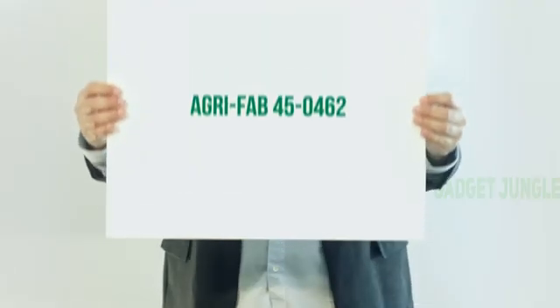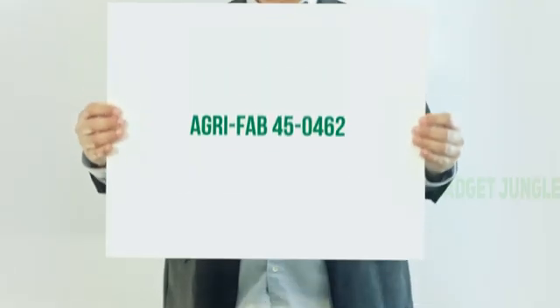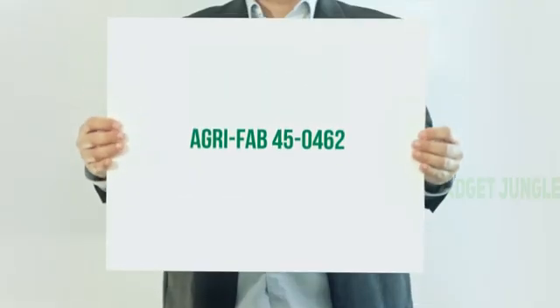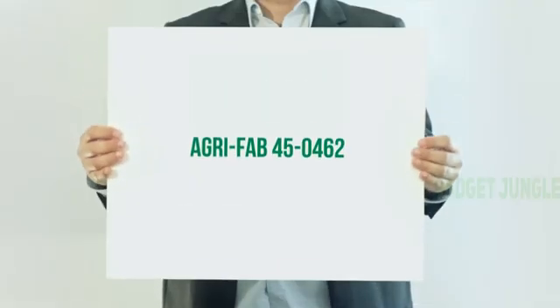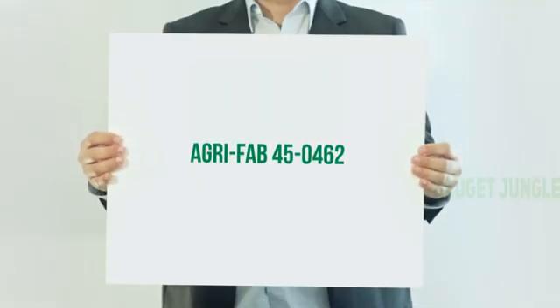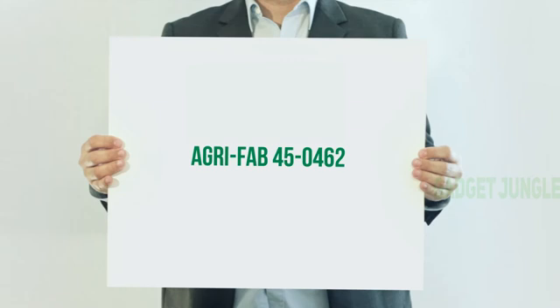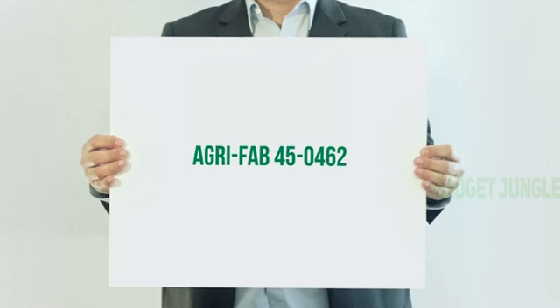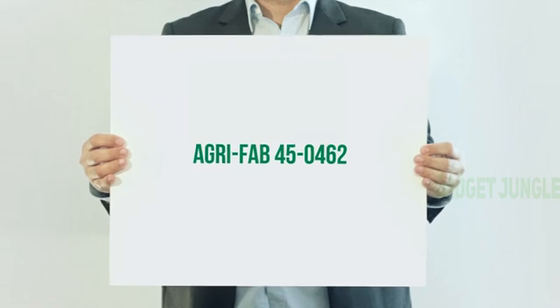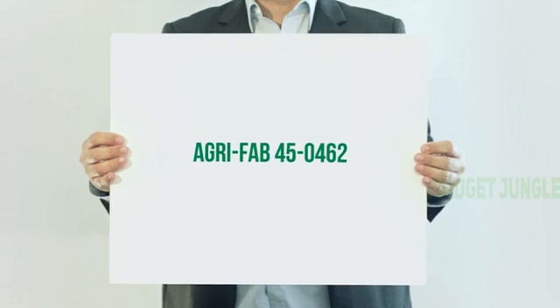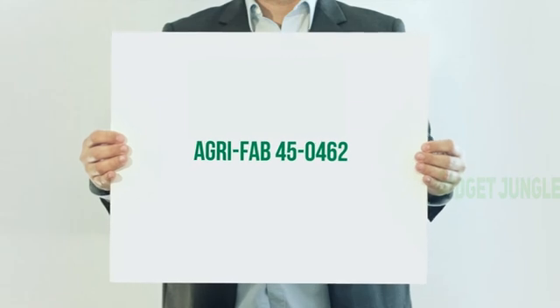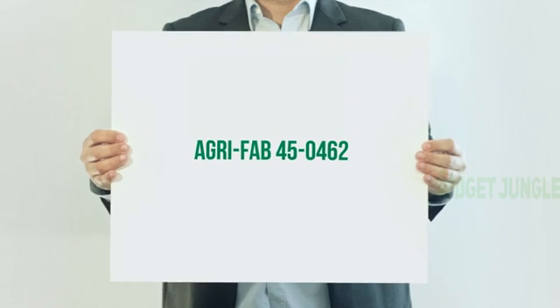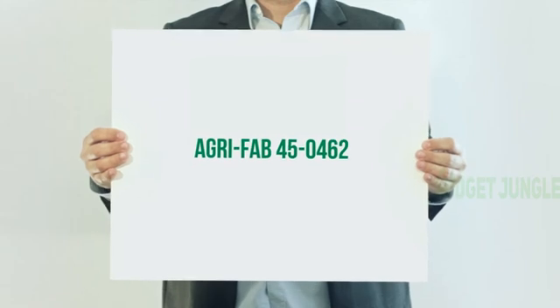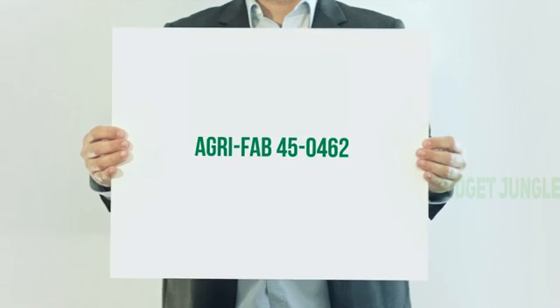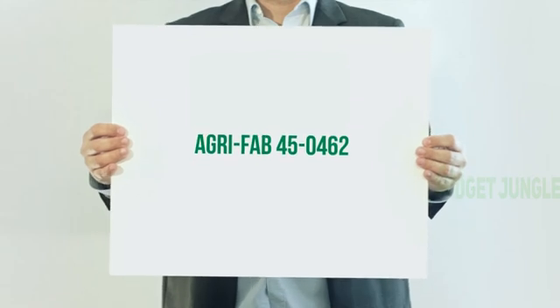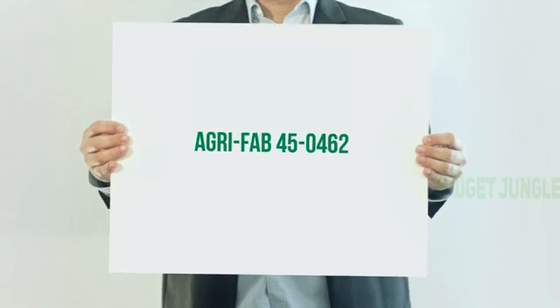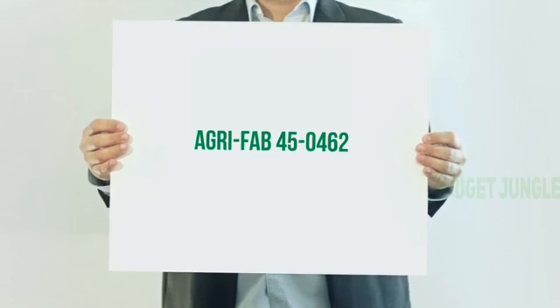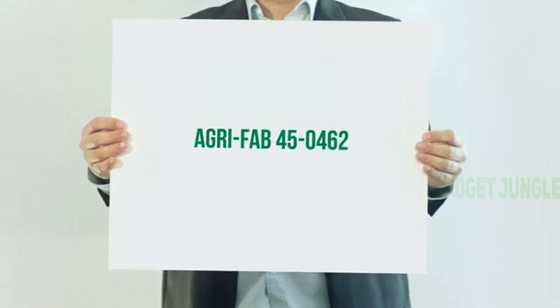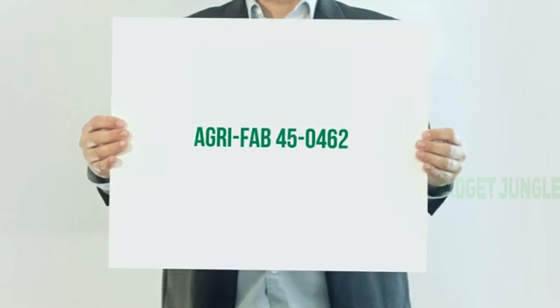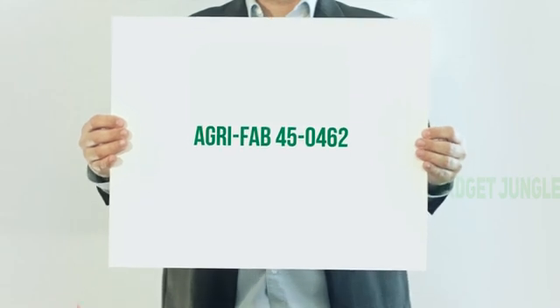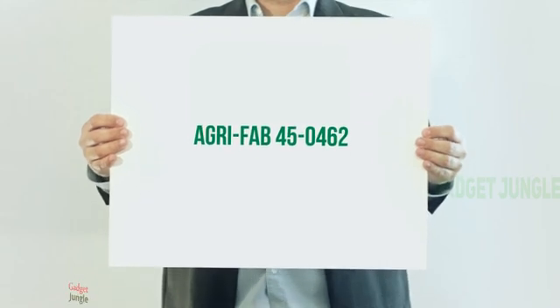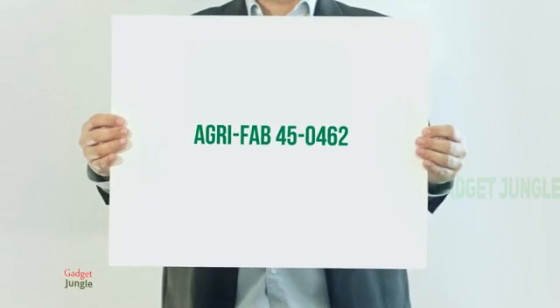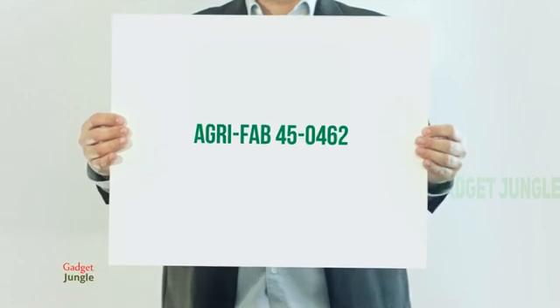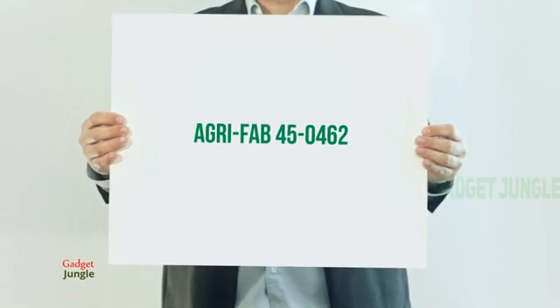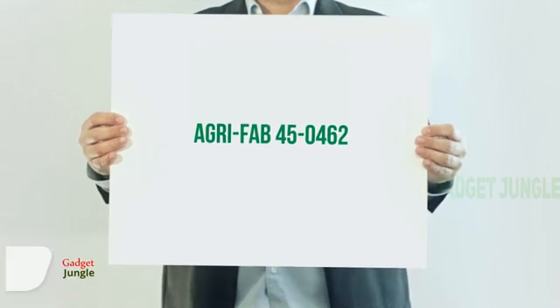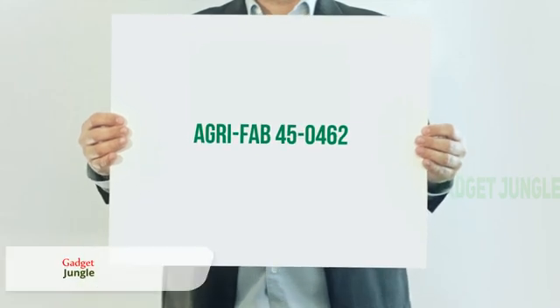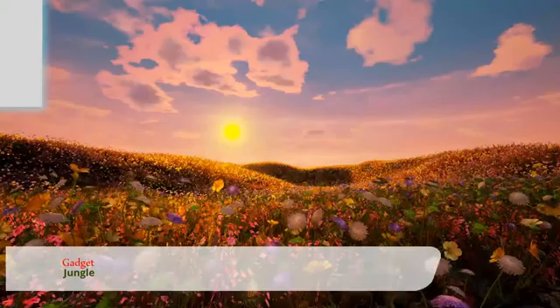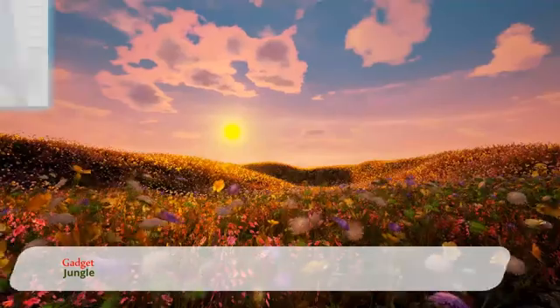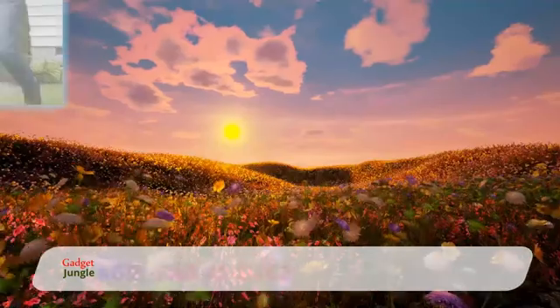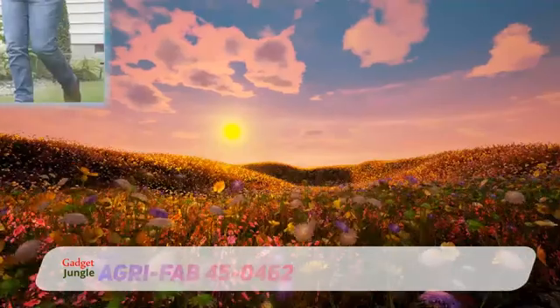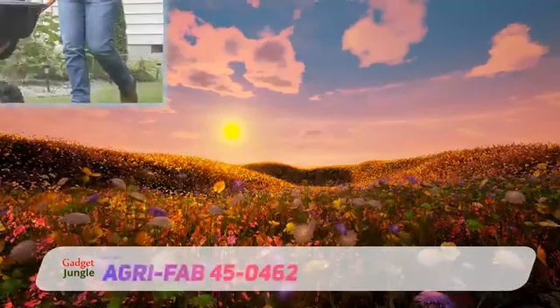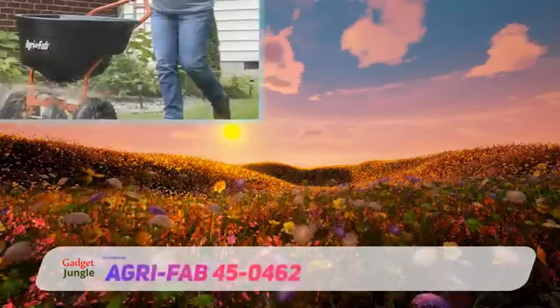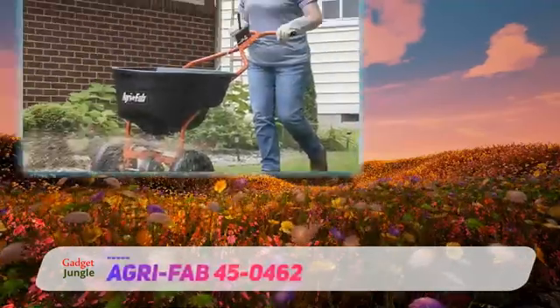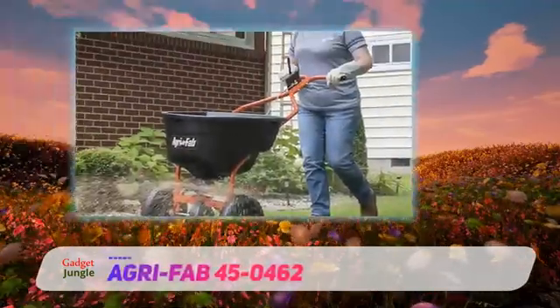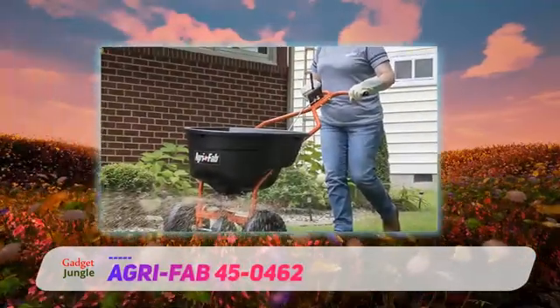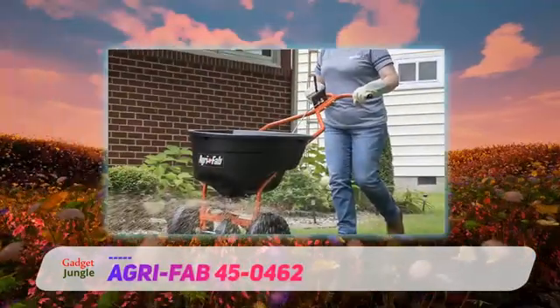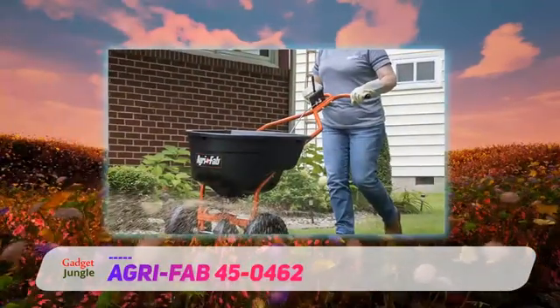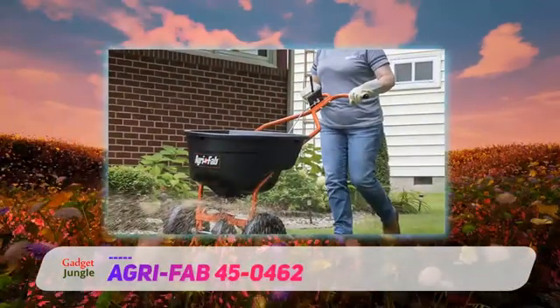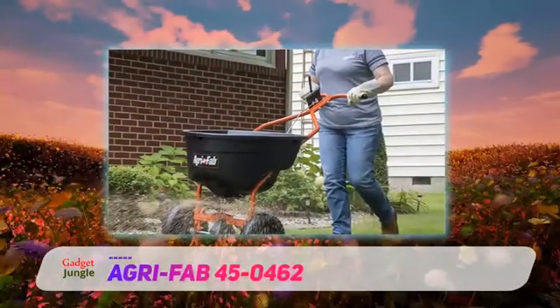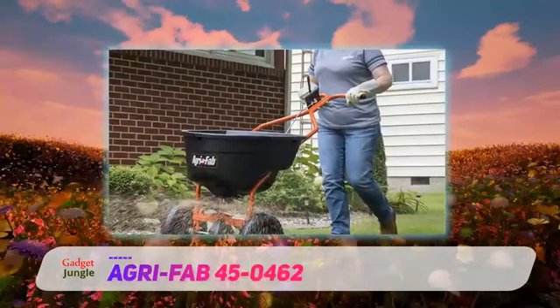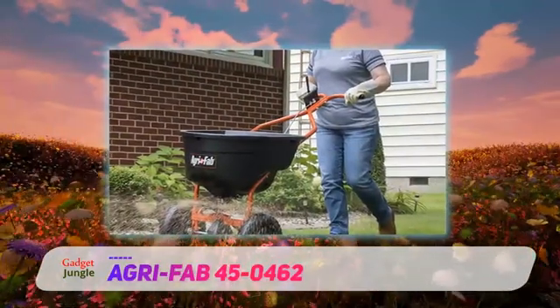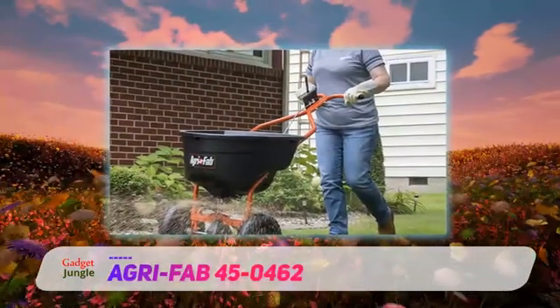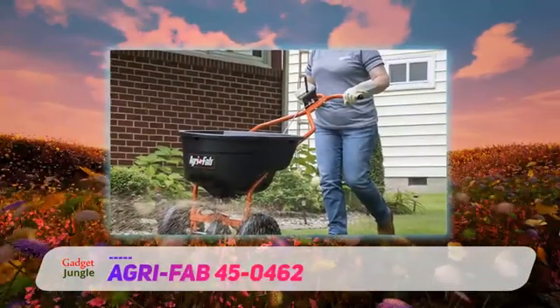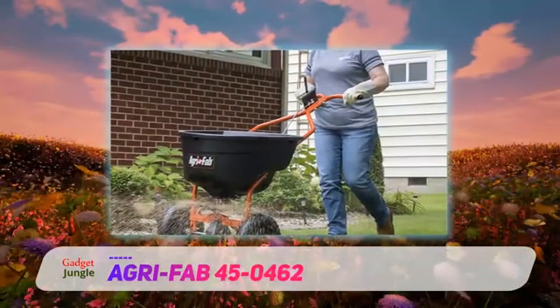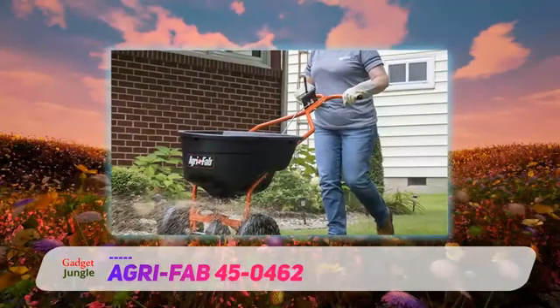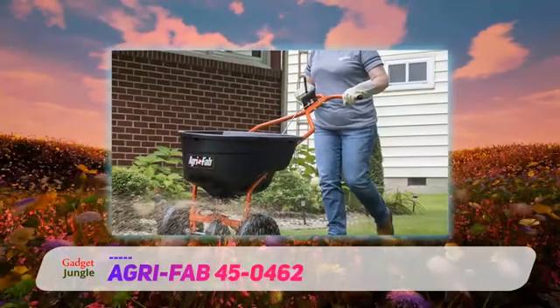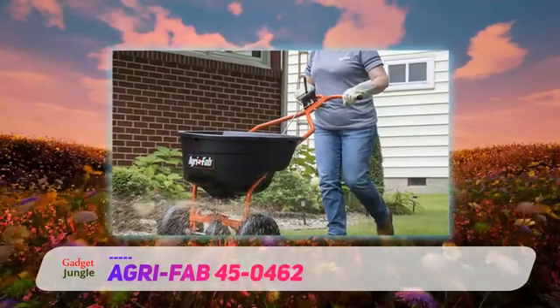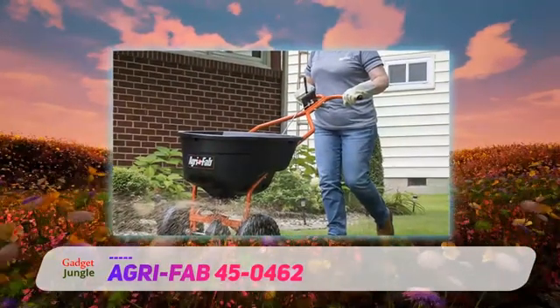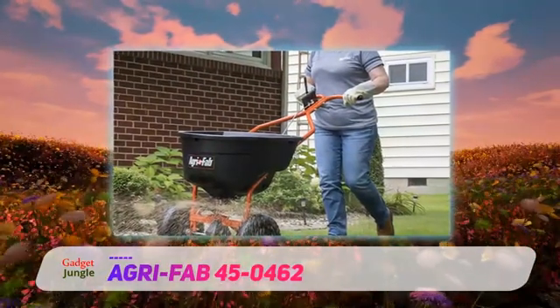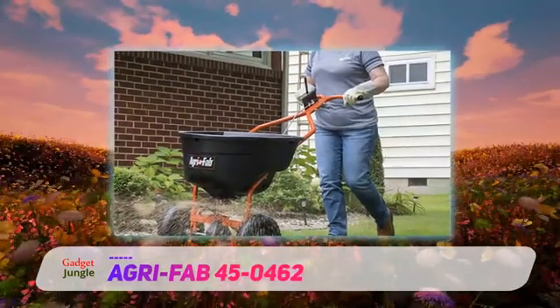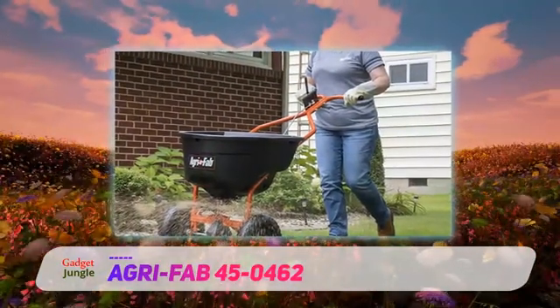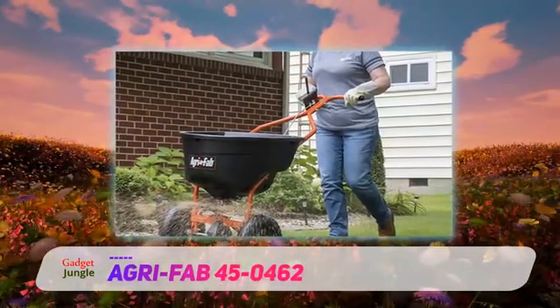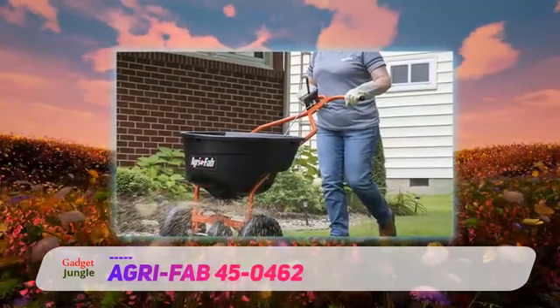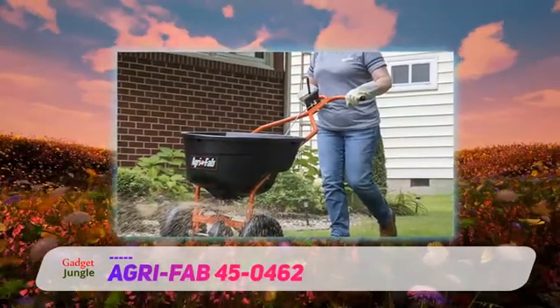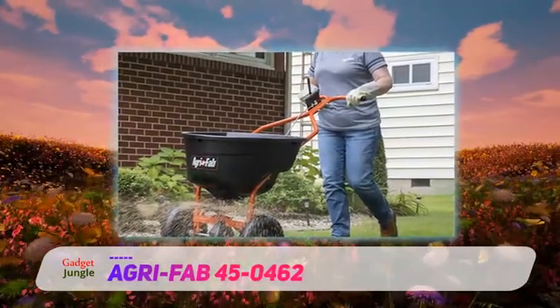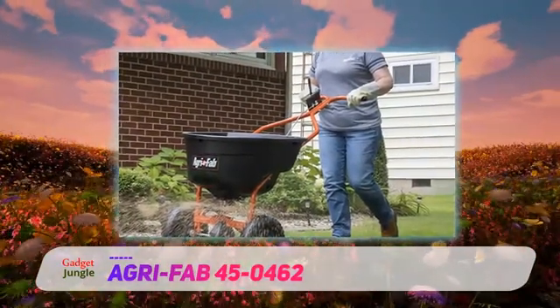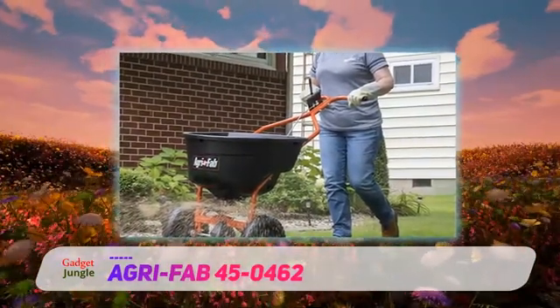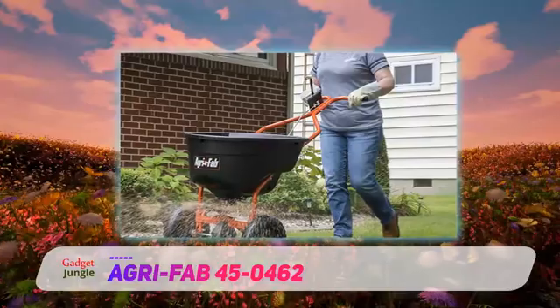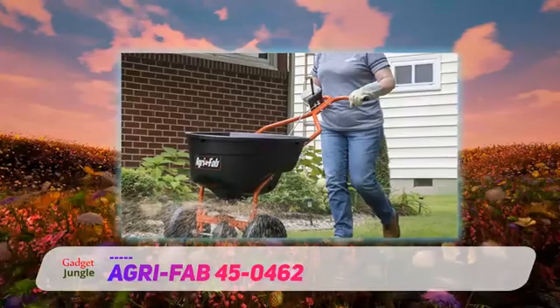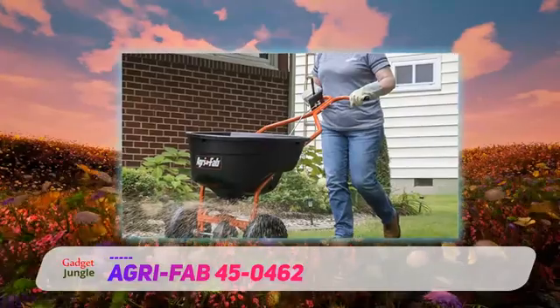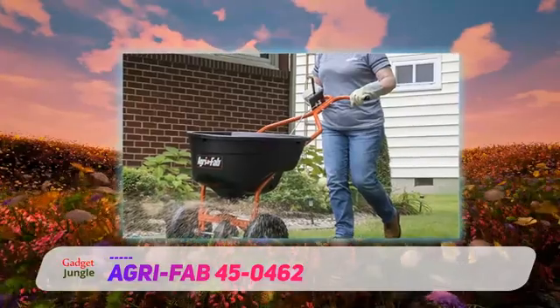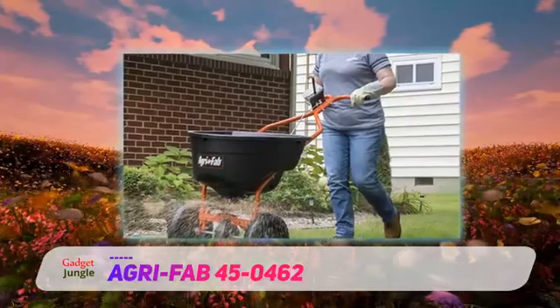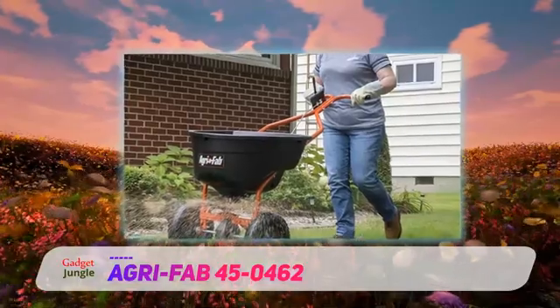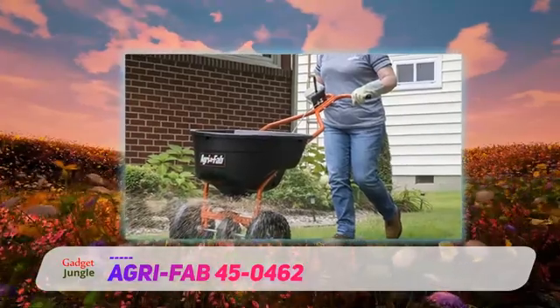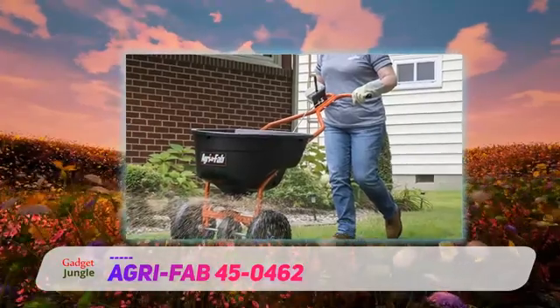AgriFab 45-0462. Those who want a full broadcast spreader are sure to like the AgriFab brand.